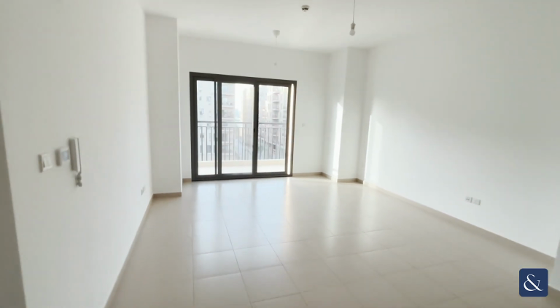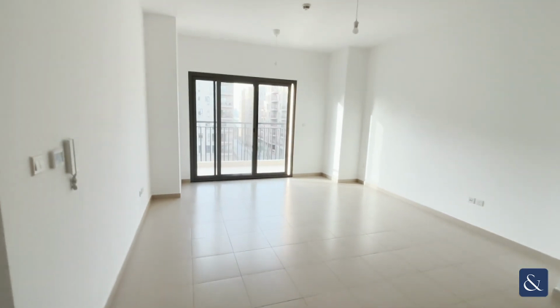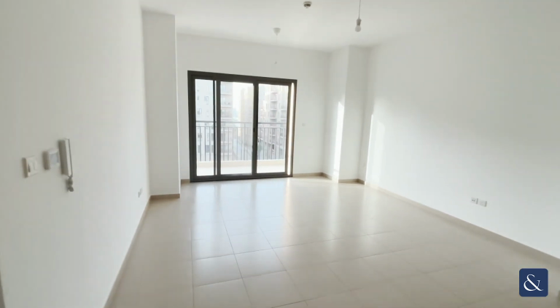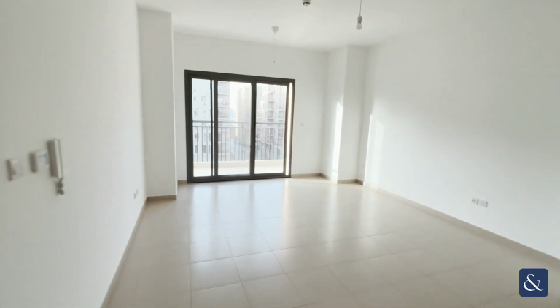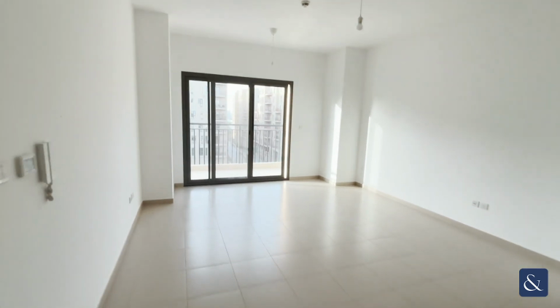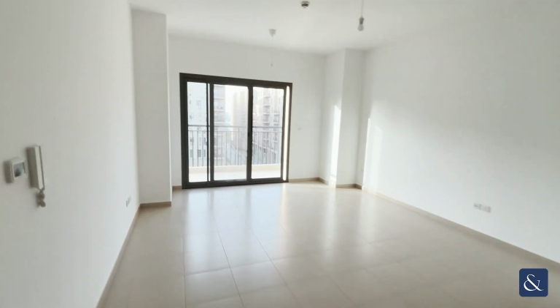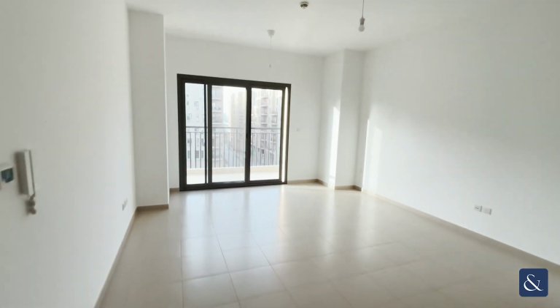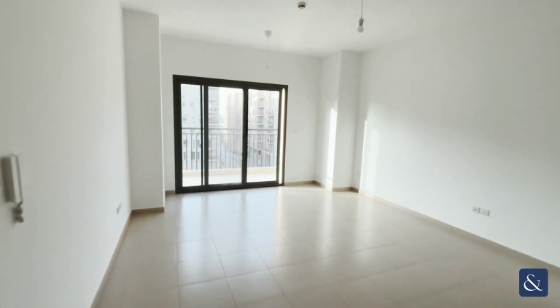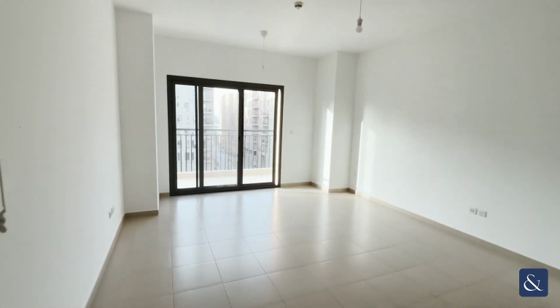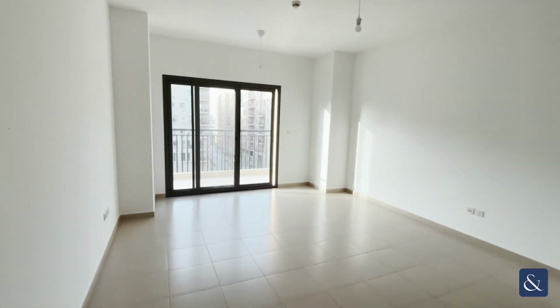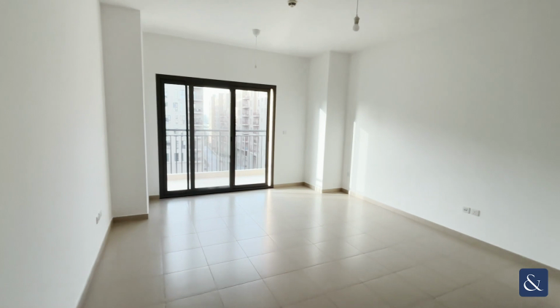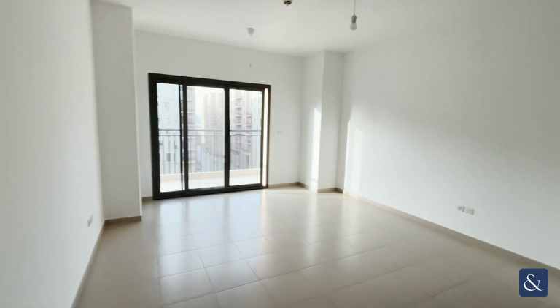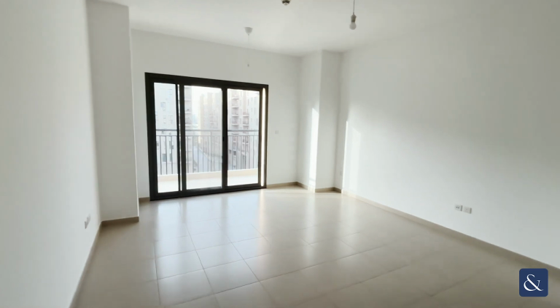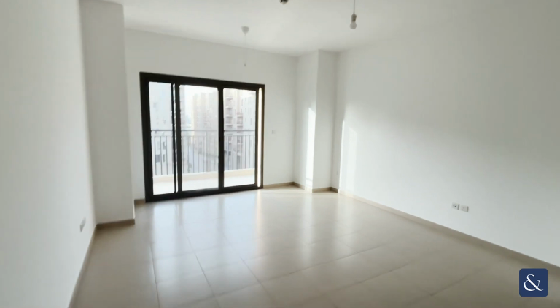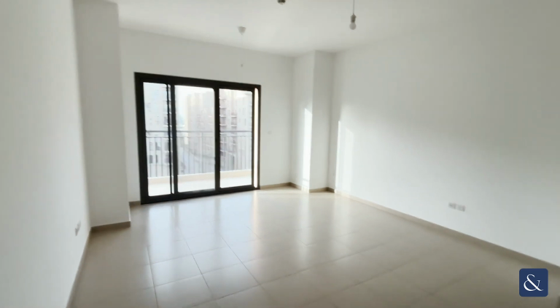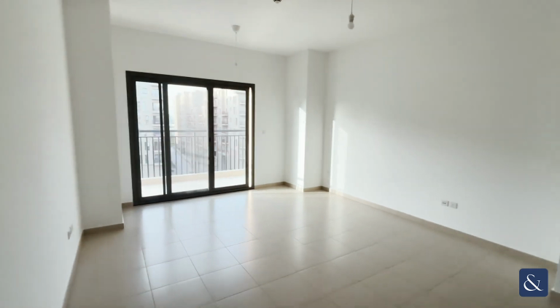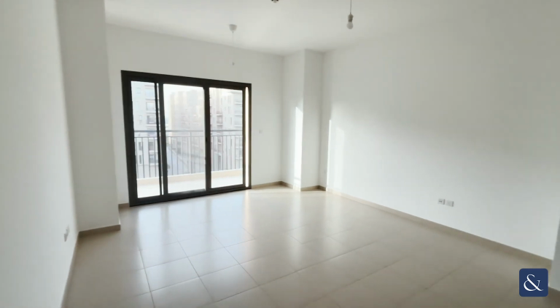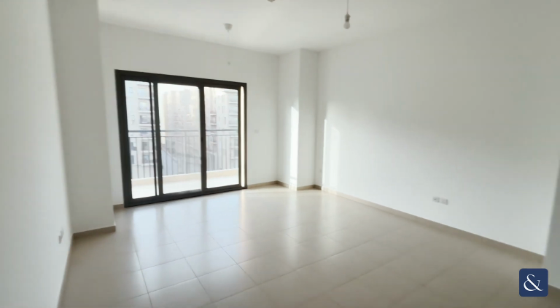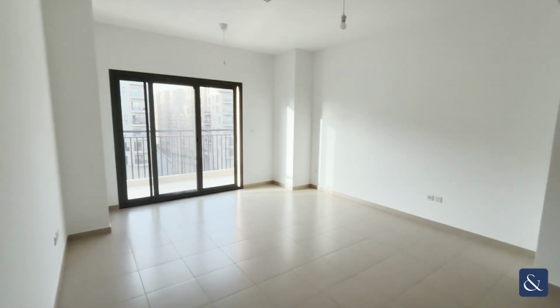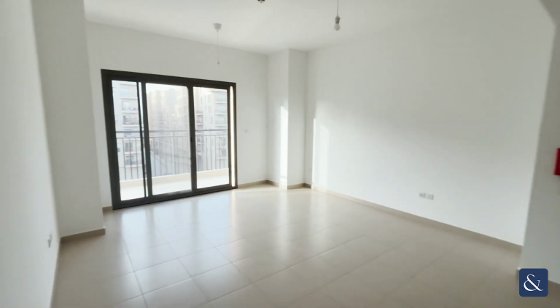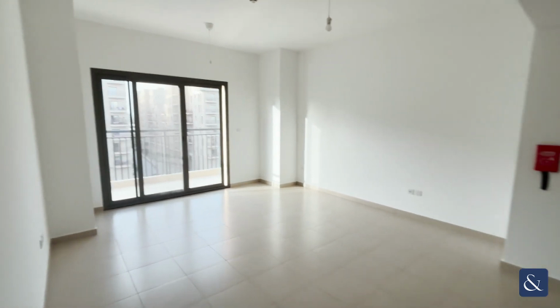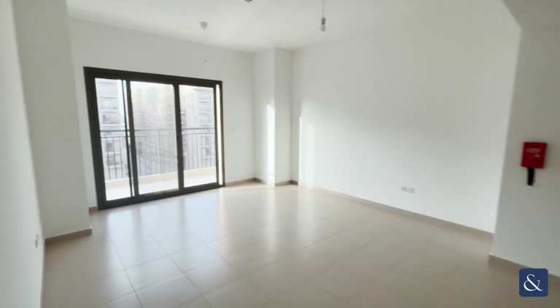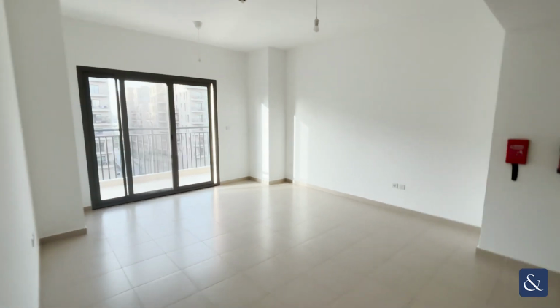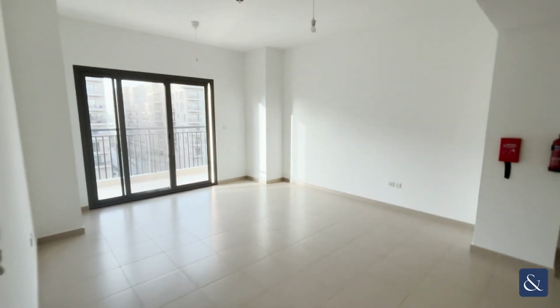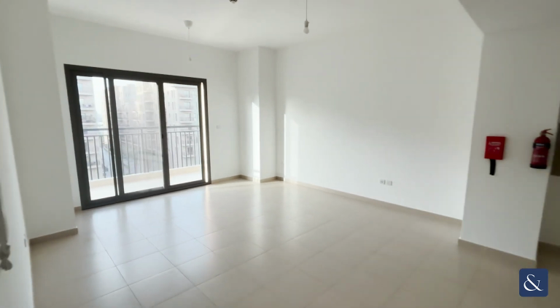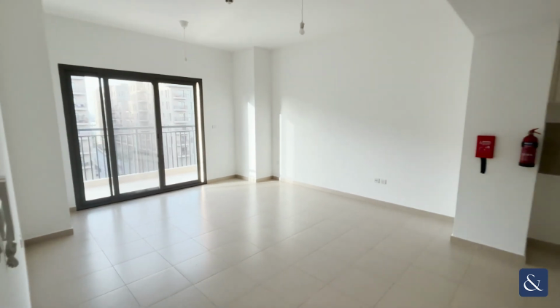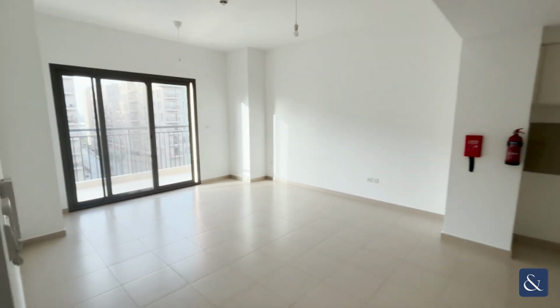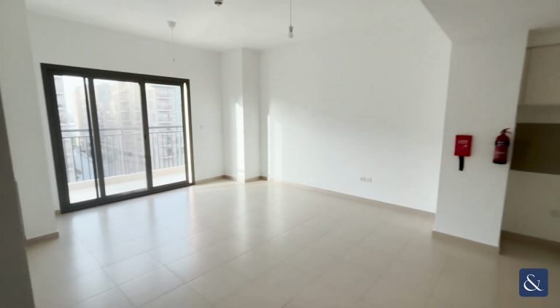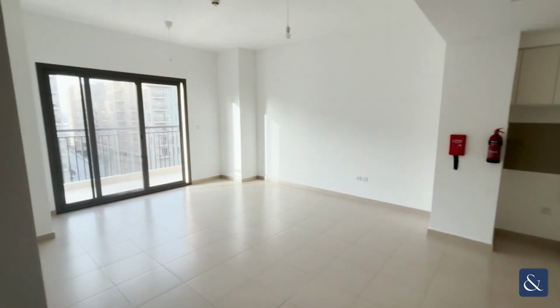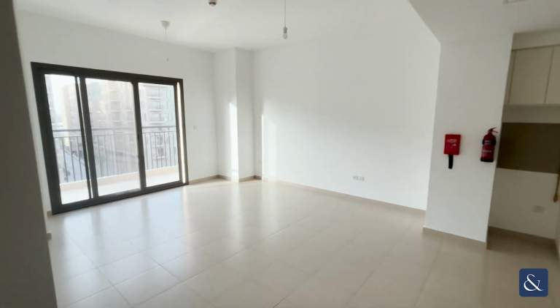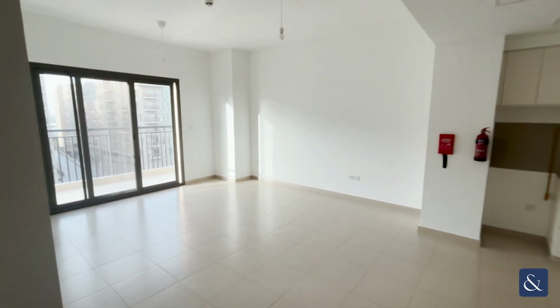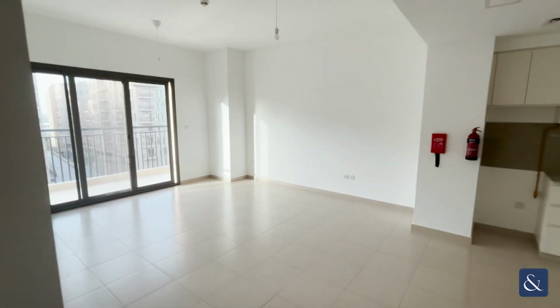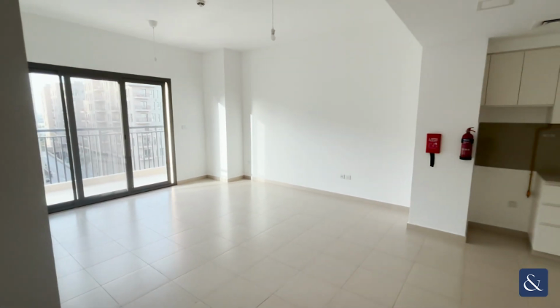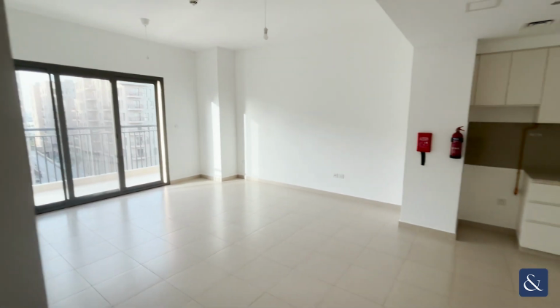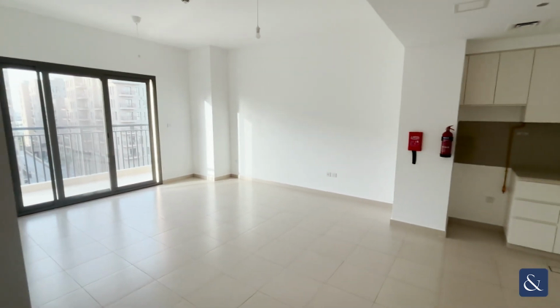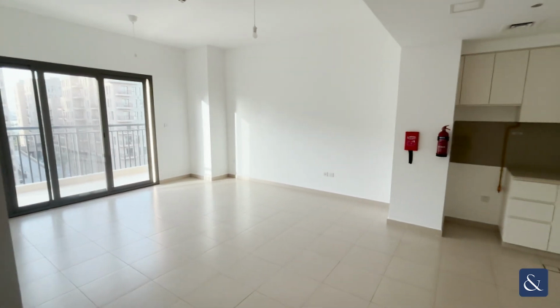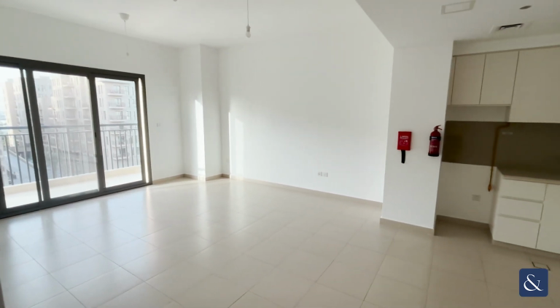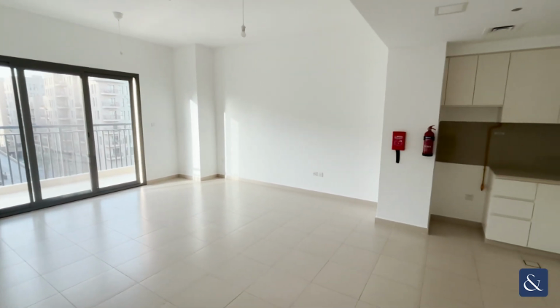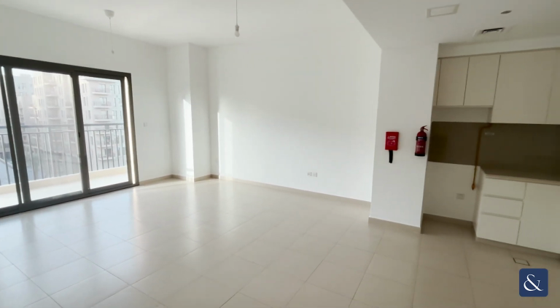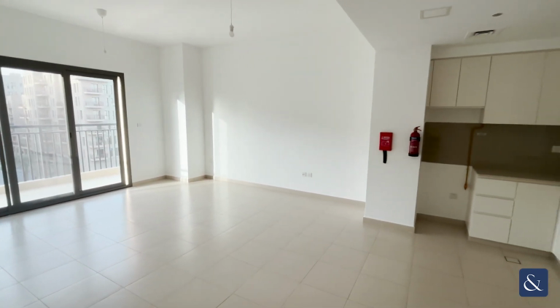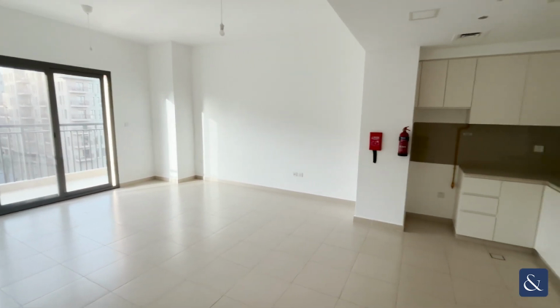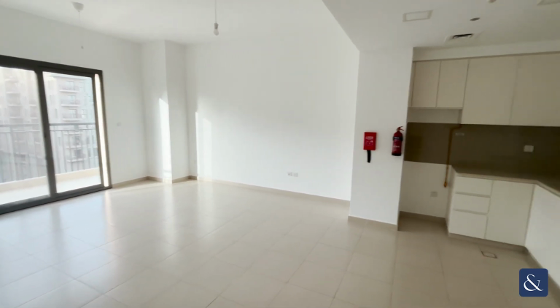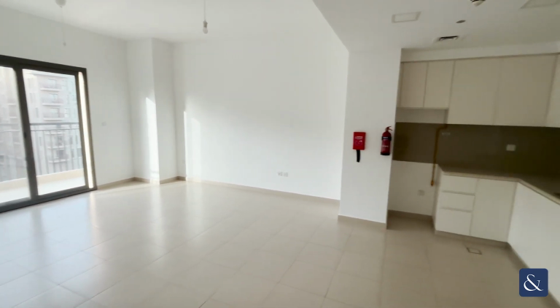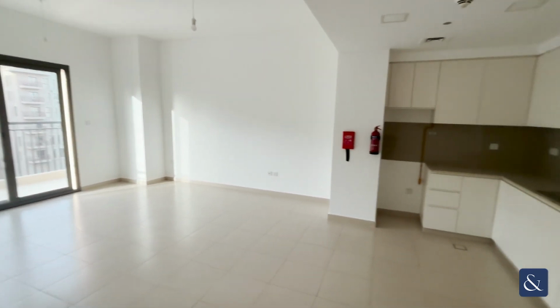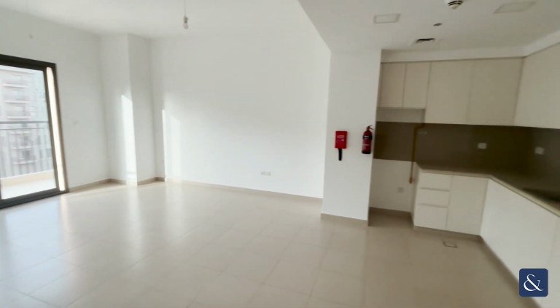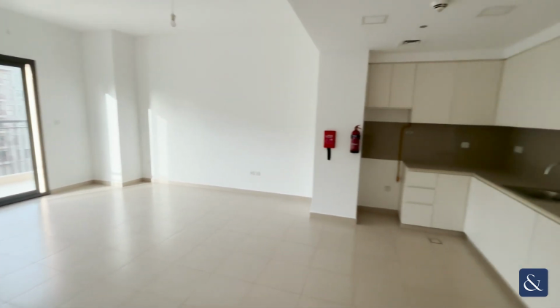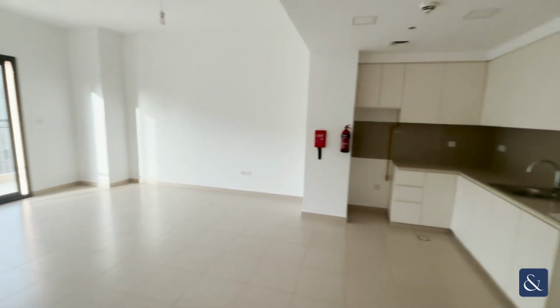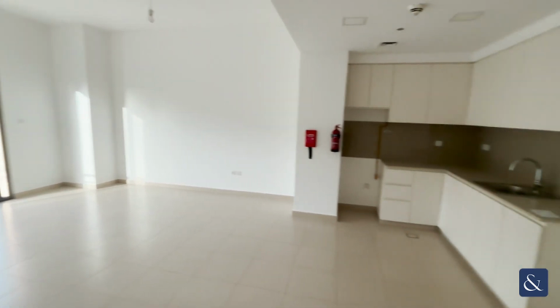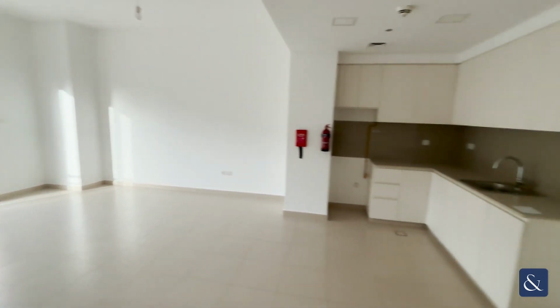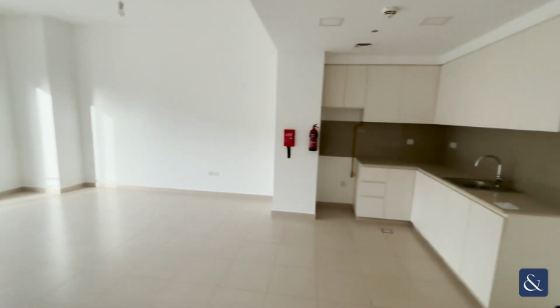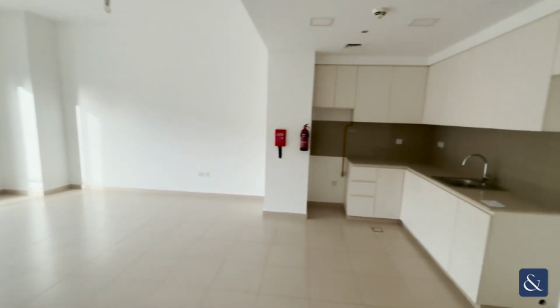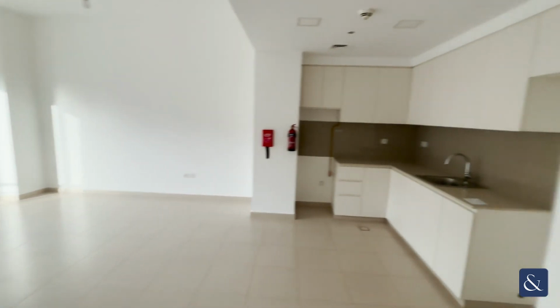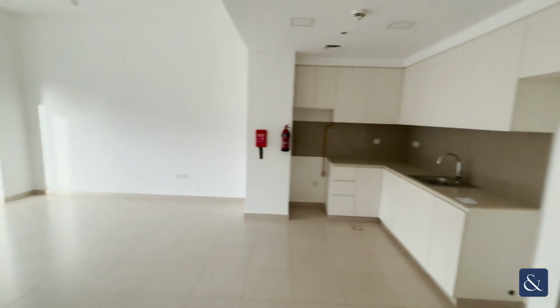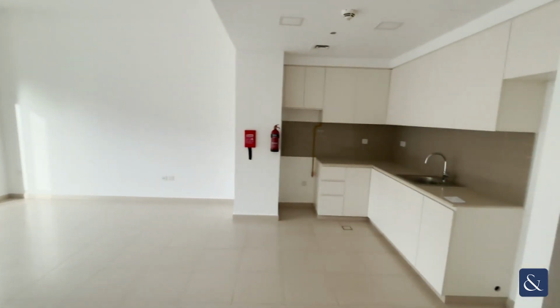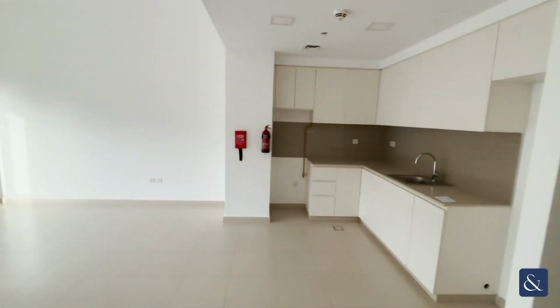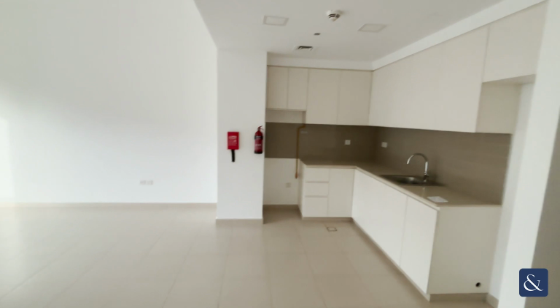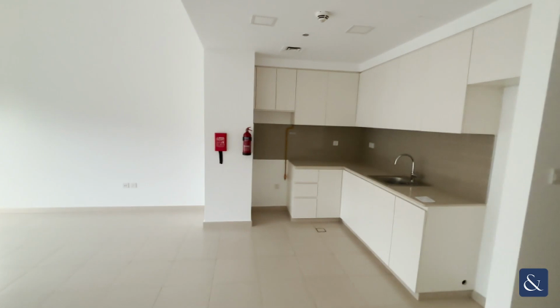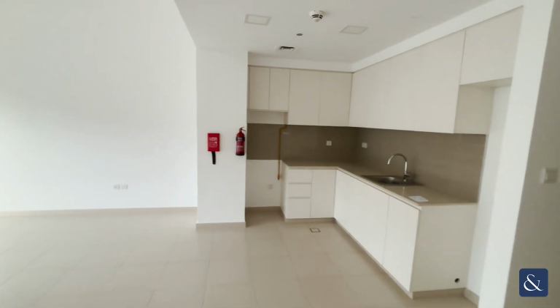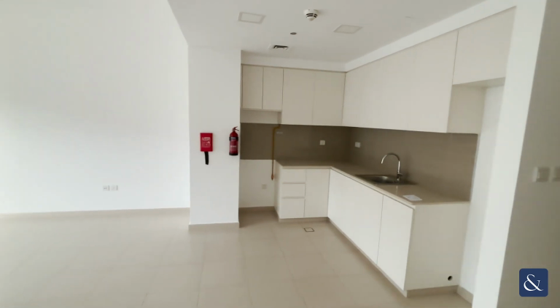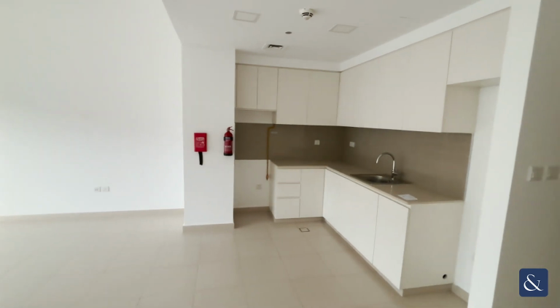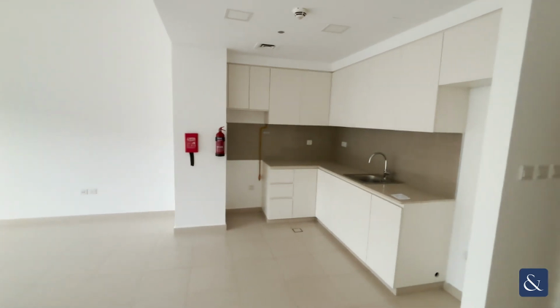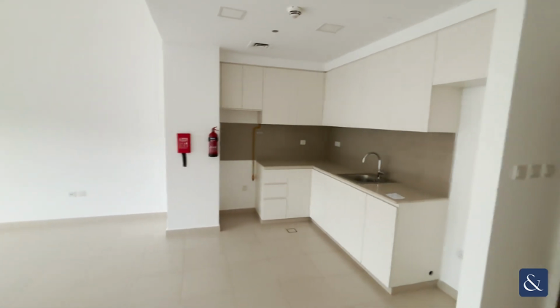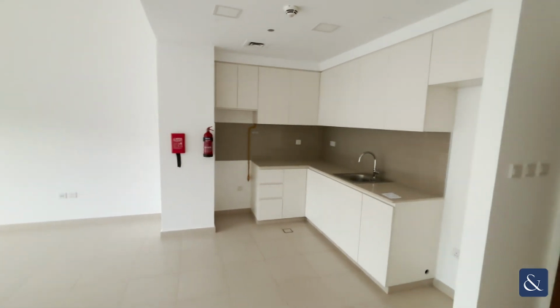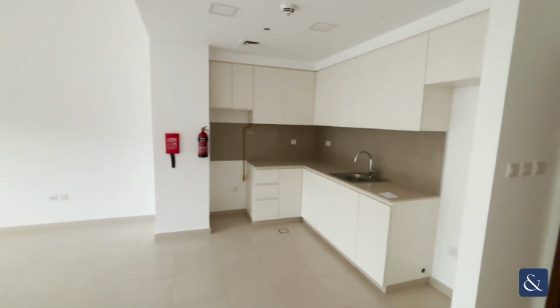As we can see, this is our living area, nice and open. To our right, we have our kitchen area.